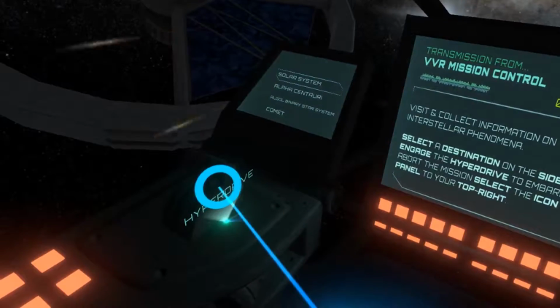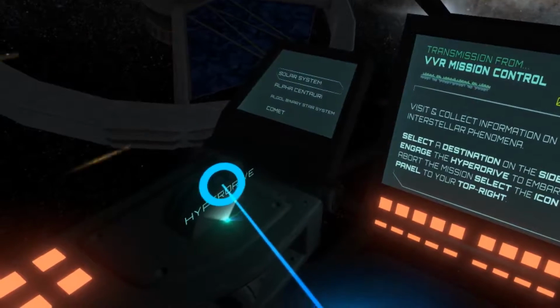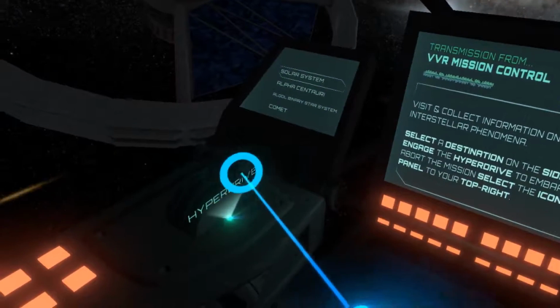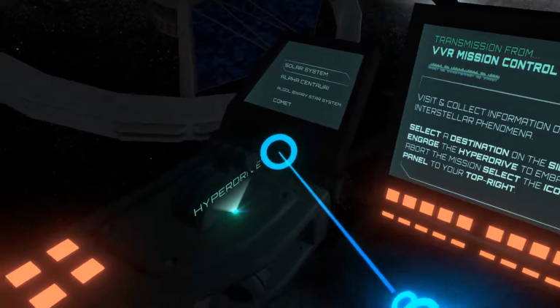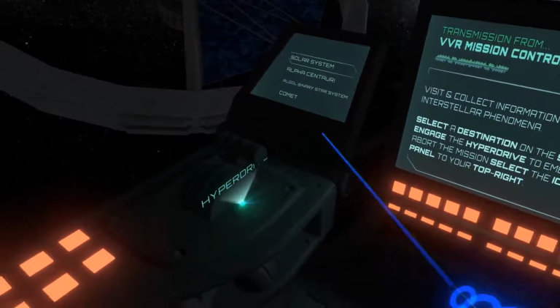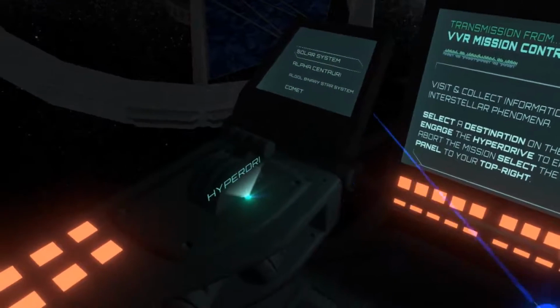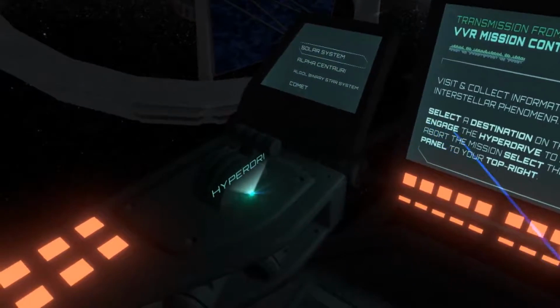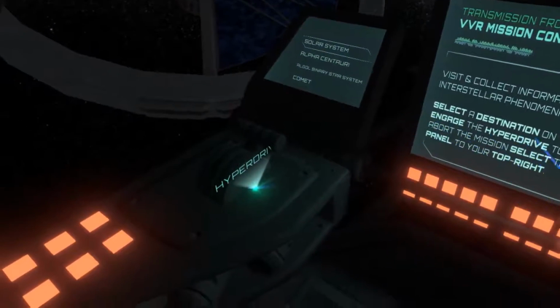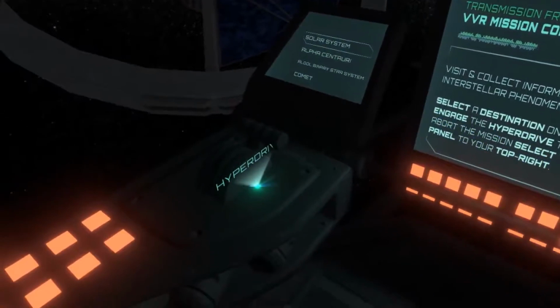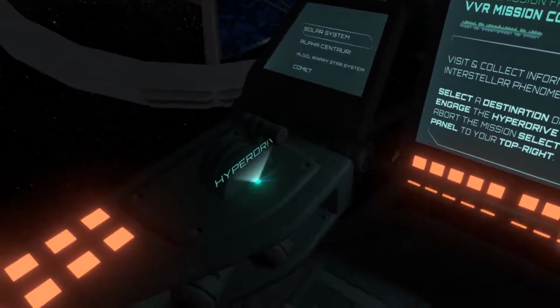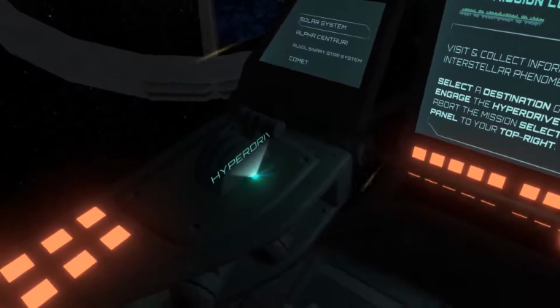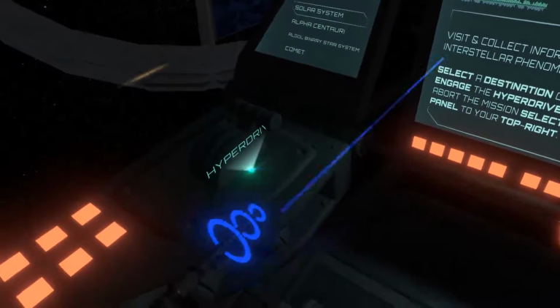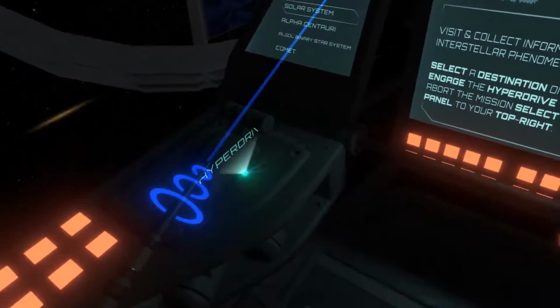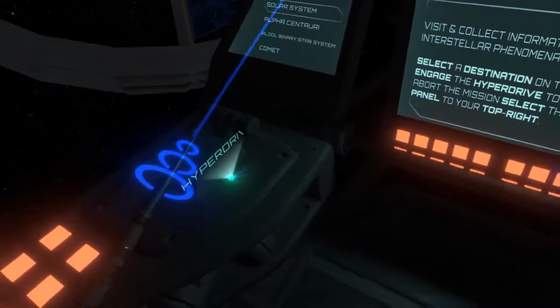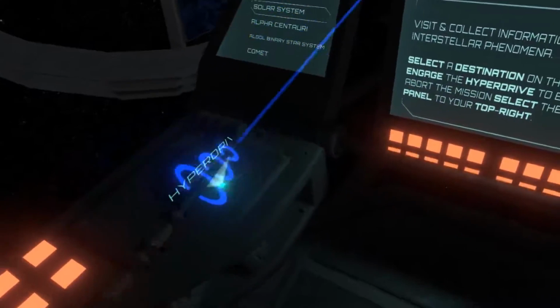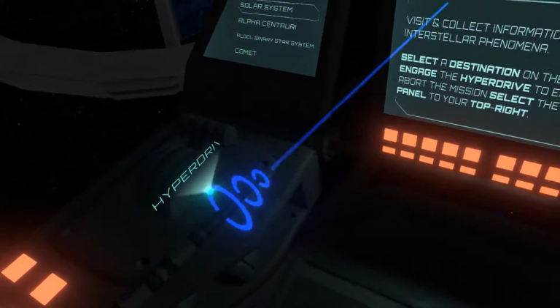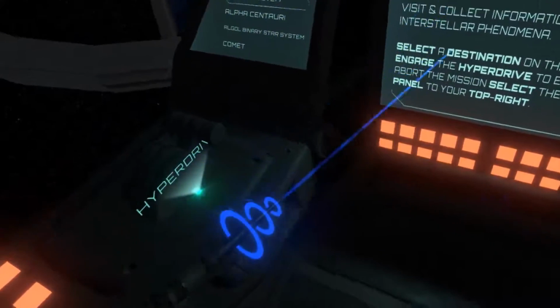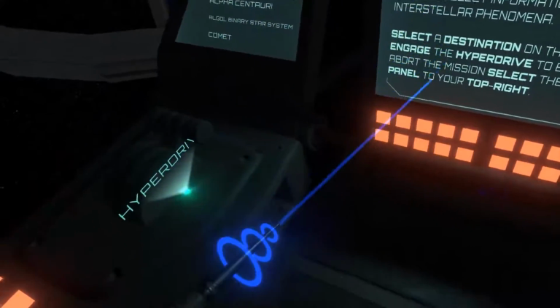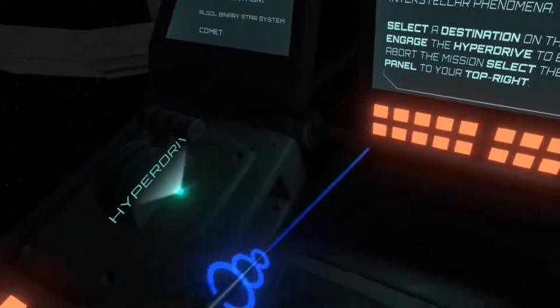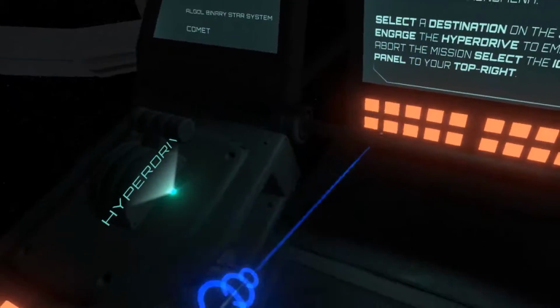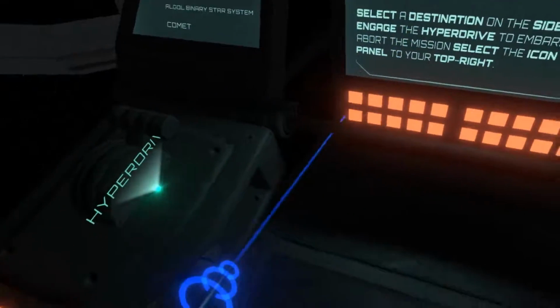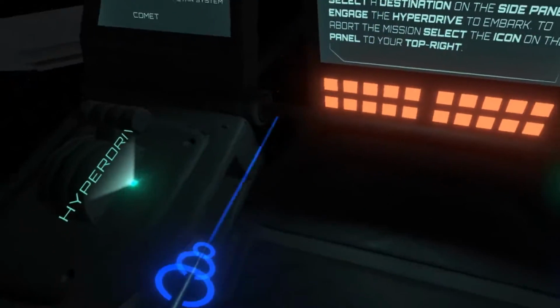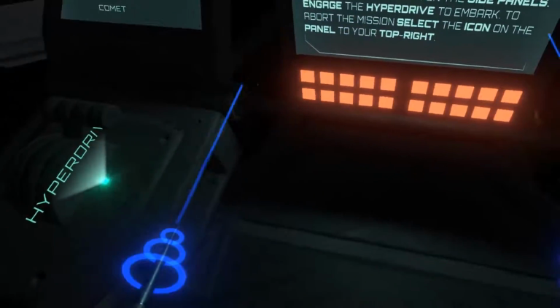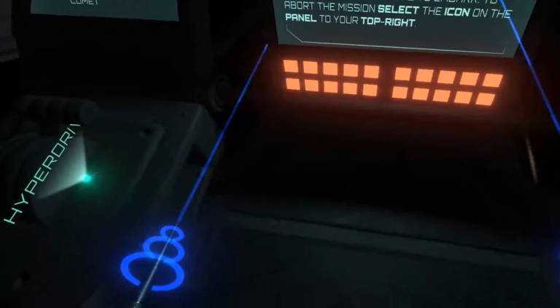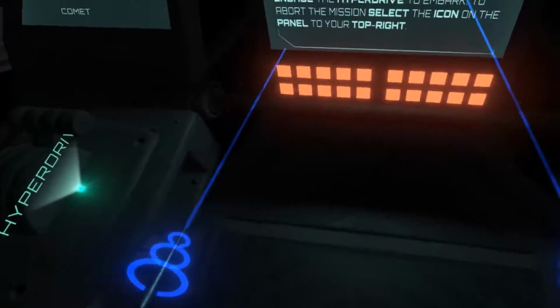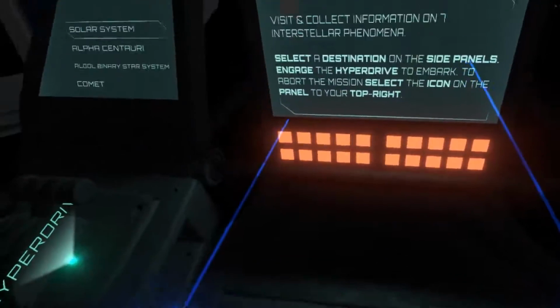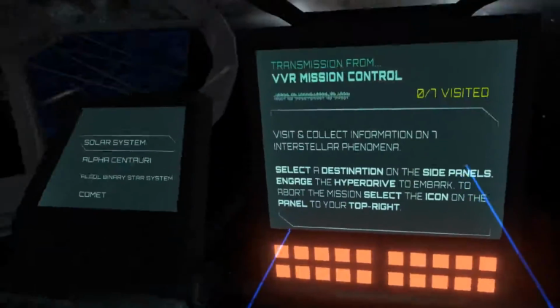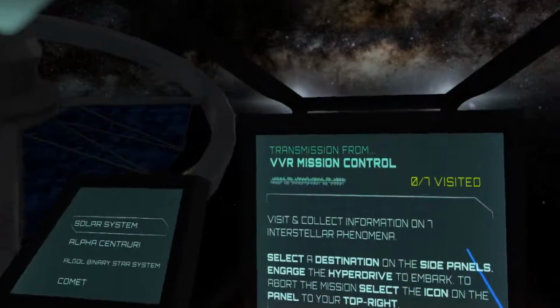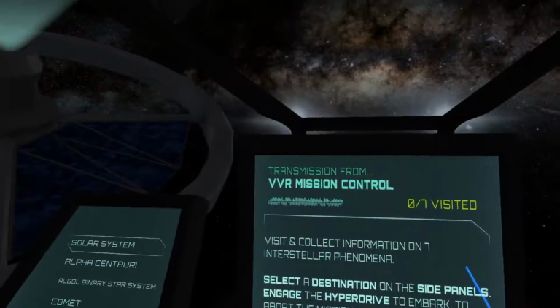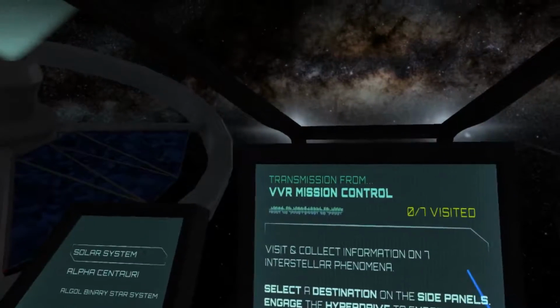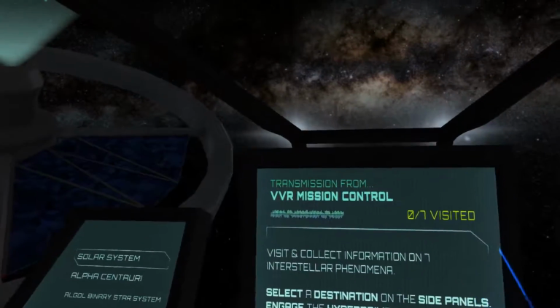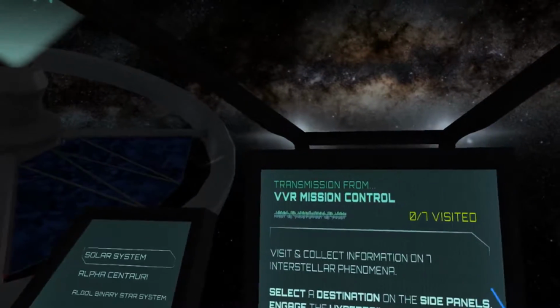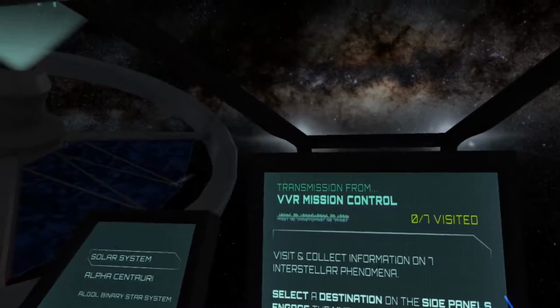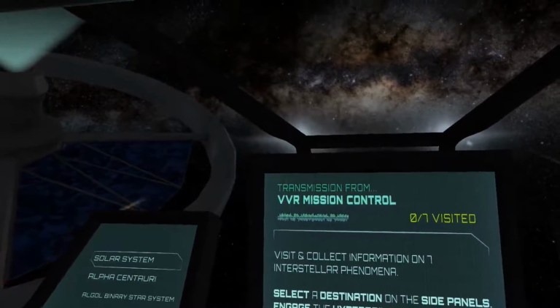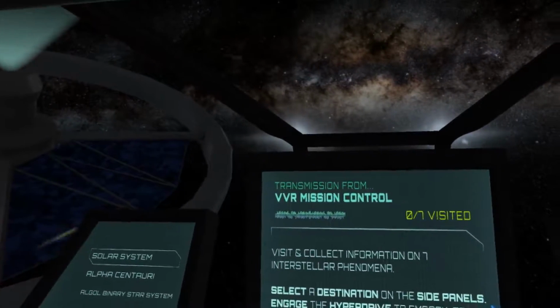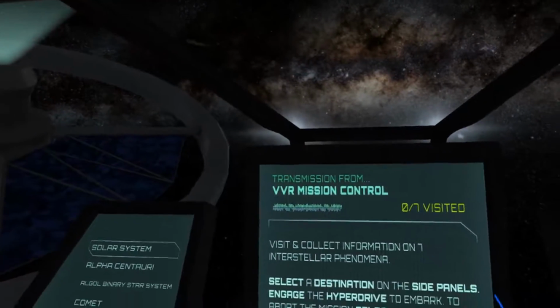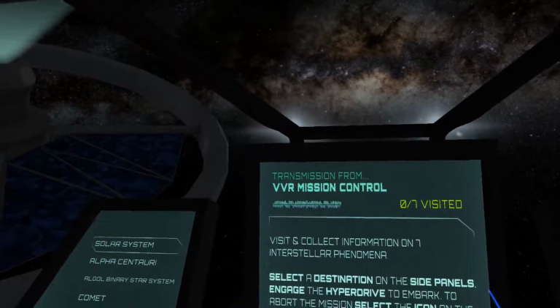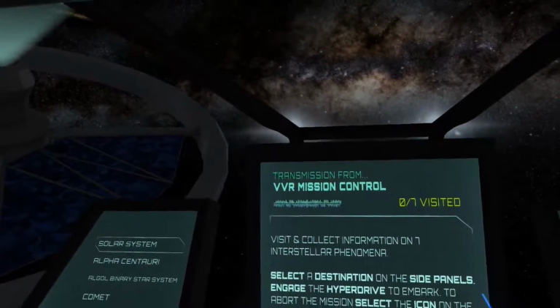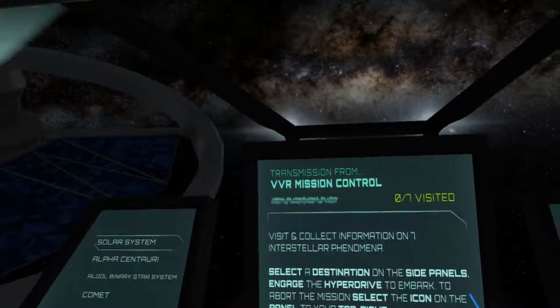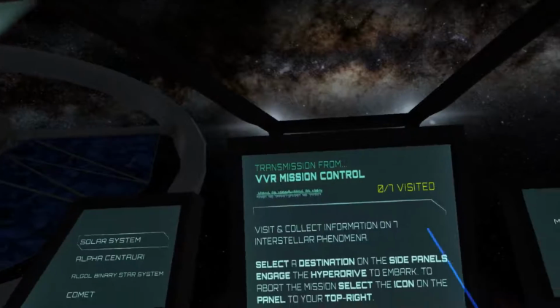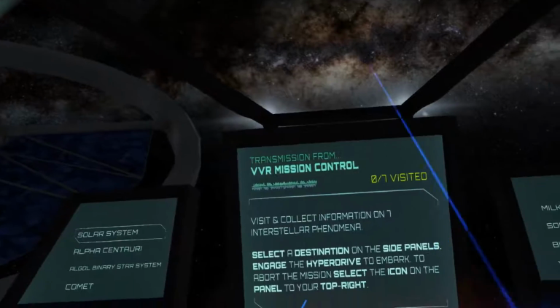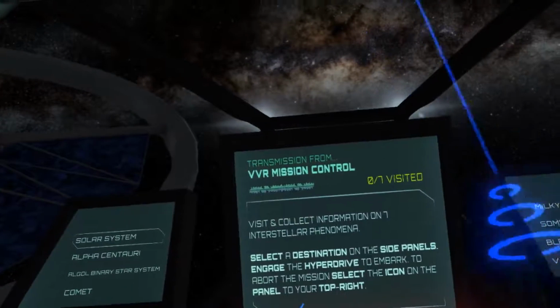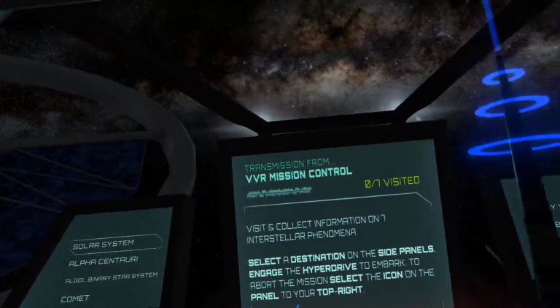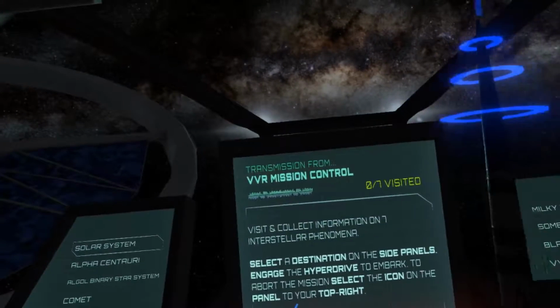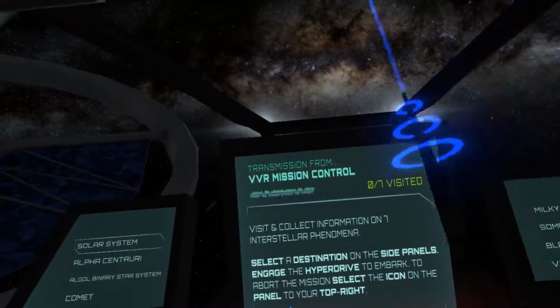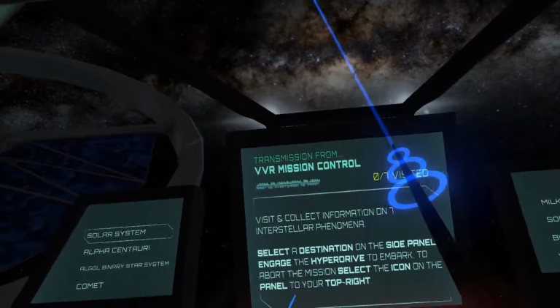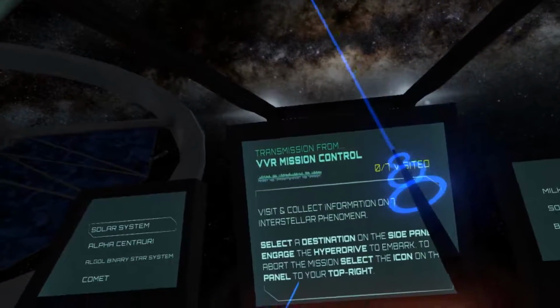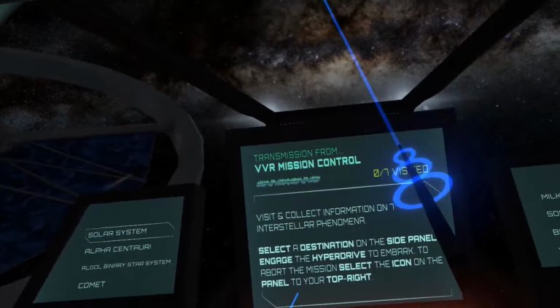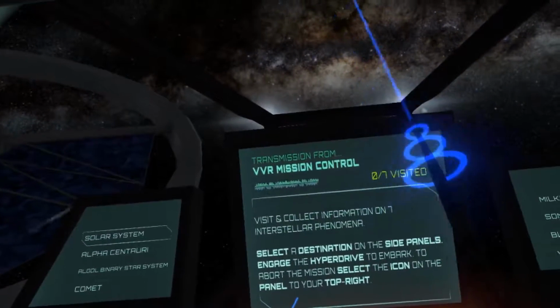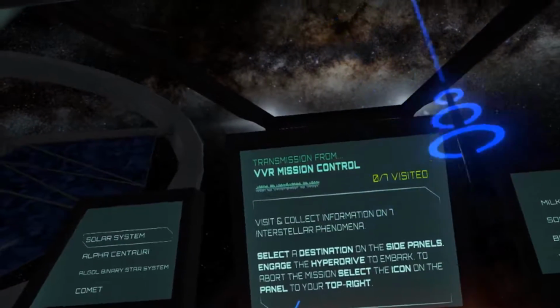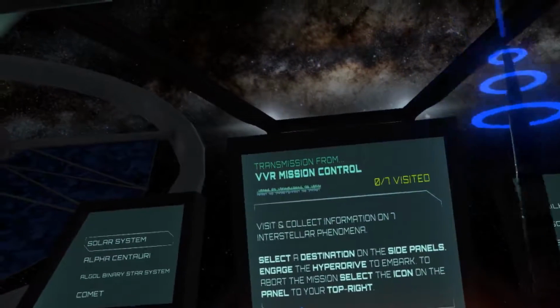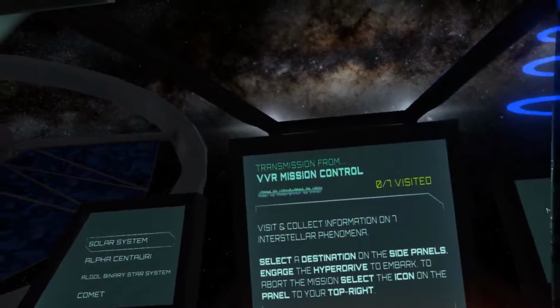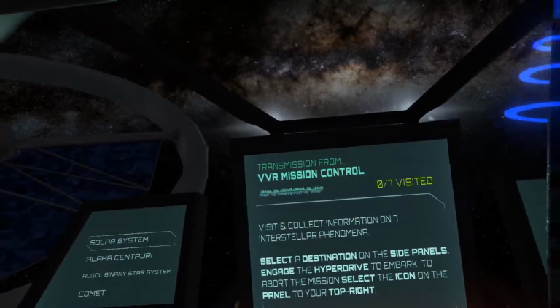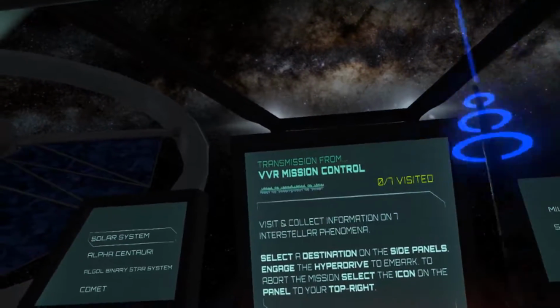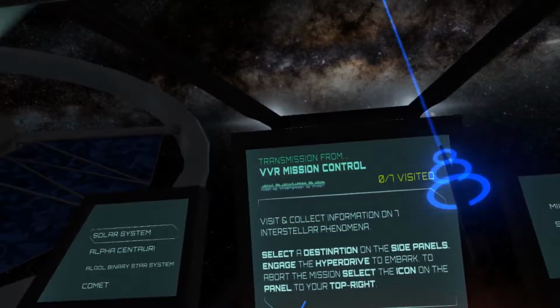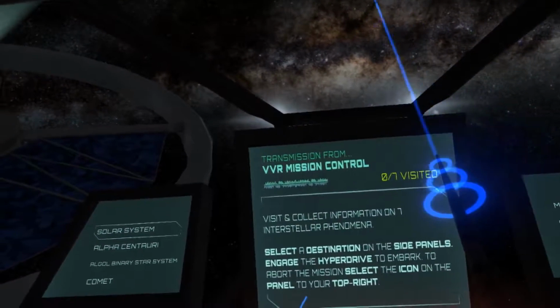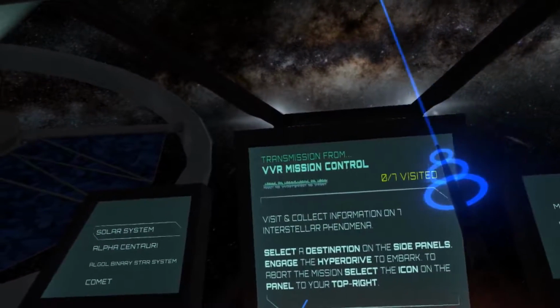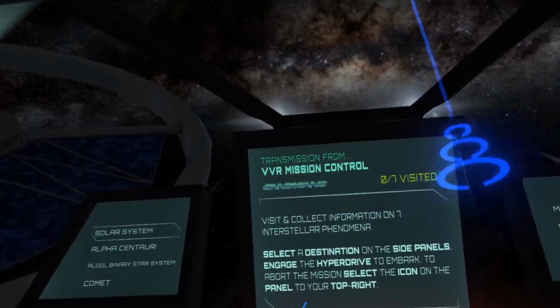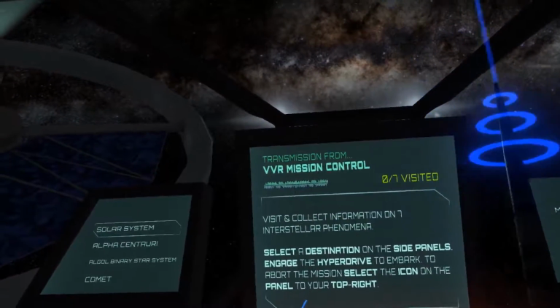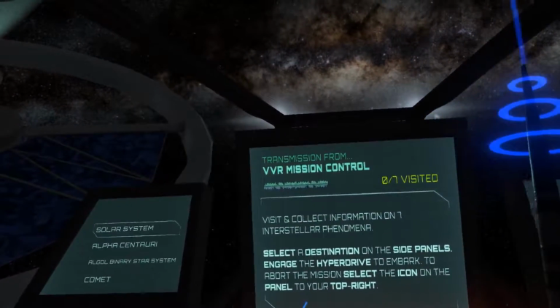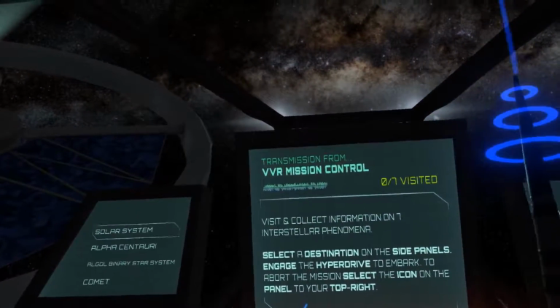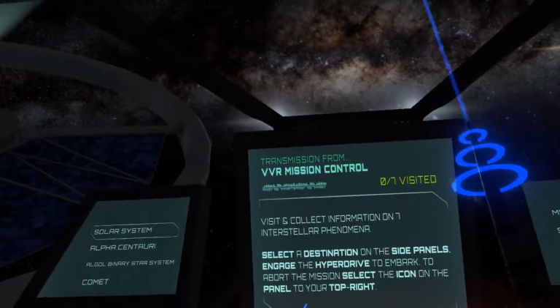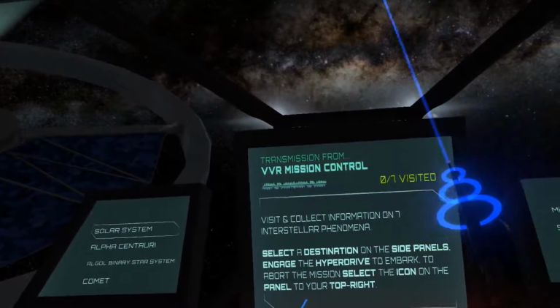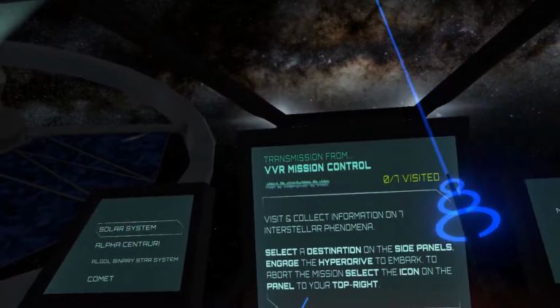Hyperdrive sequence initiated. Prepare for leap to hyperspace in 3, 2, 1.